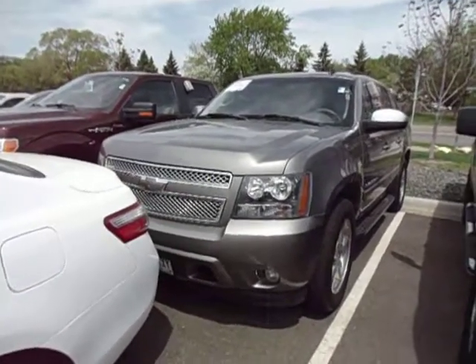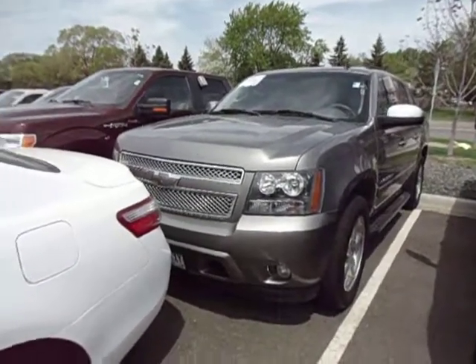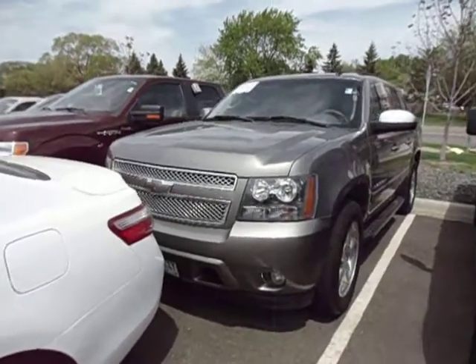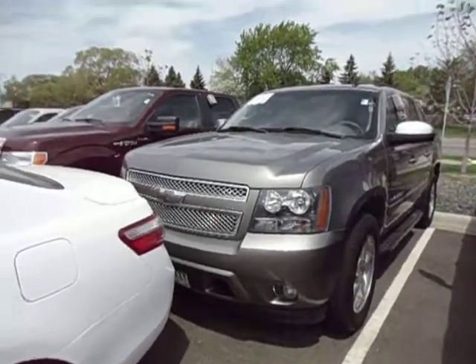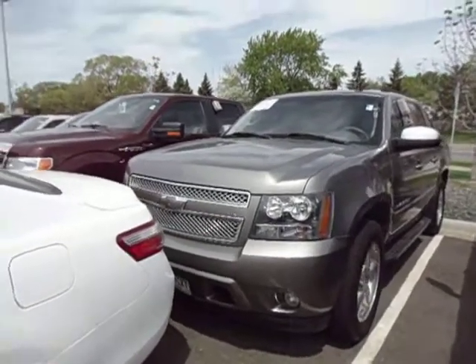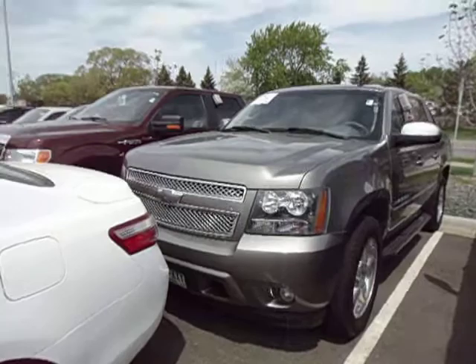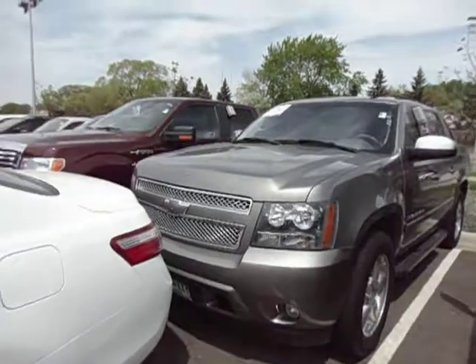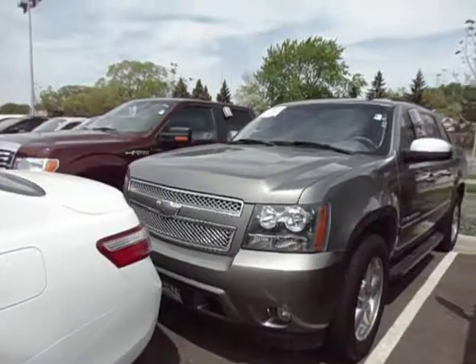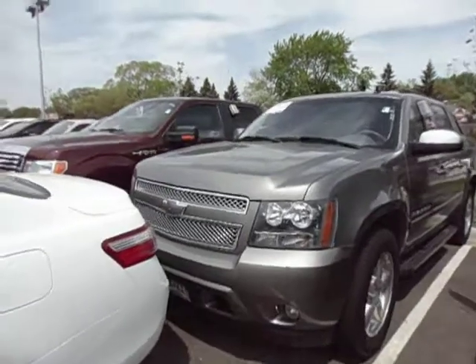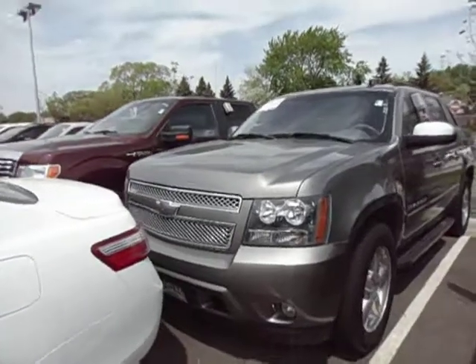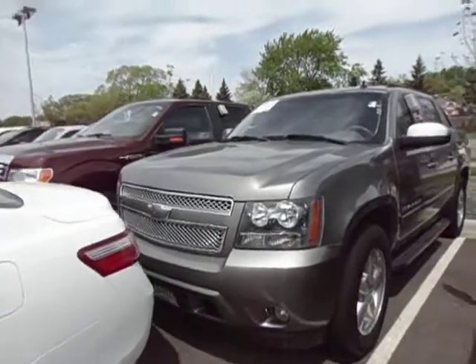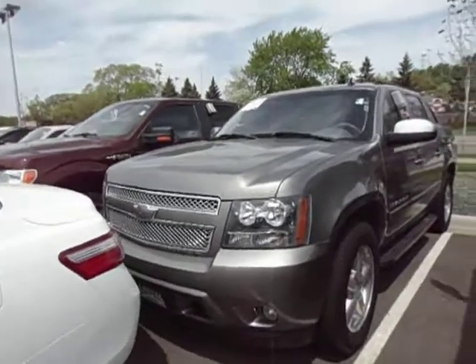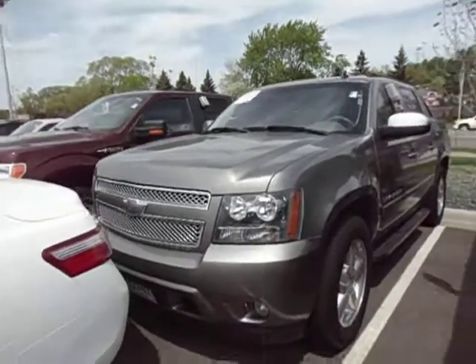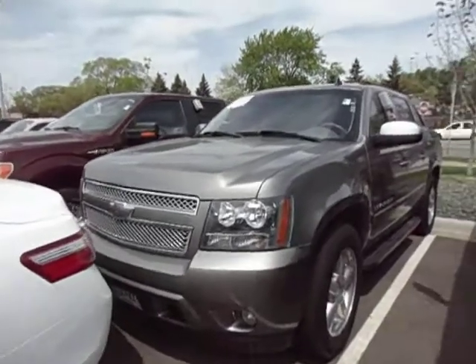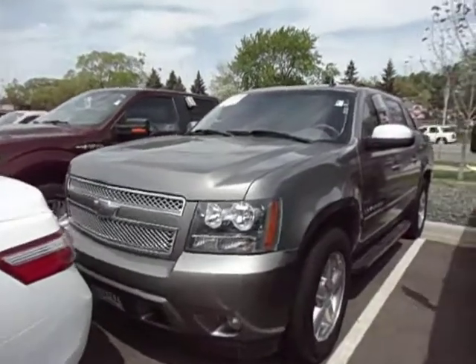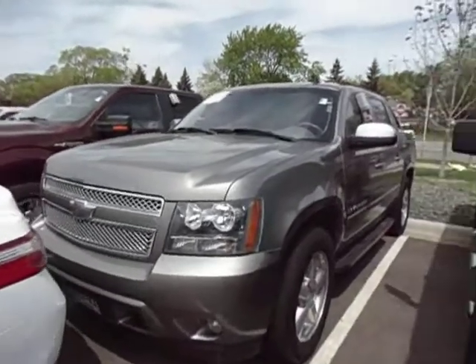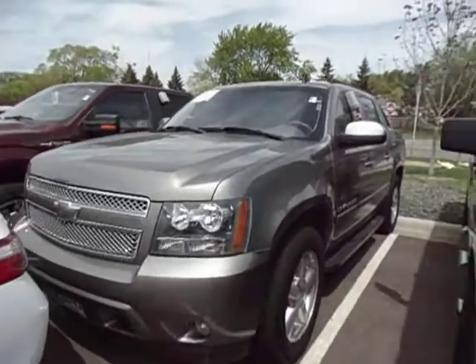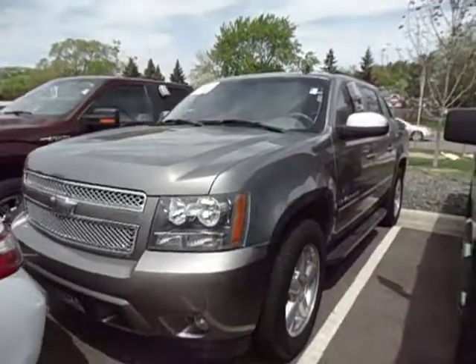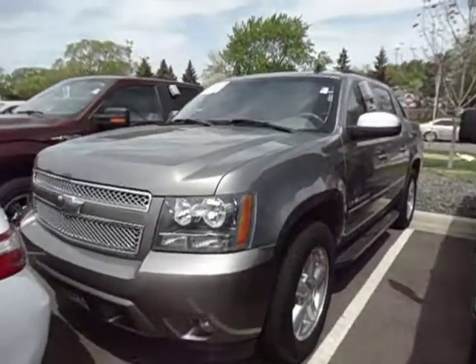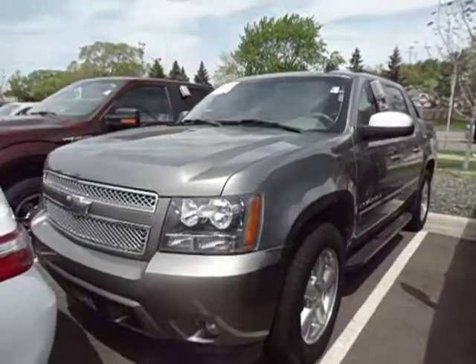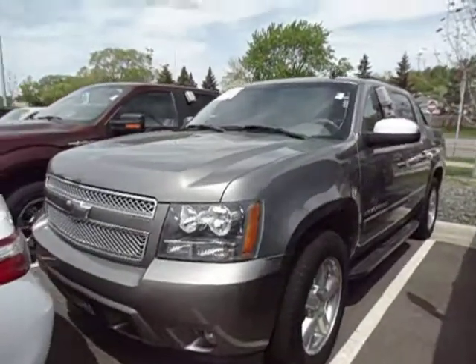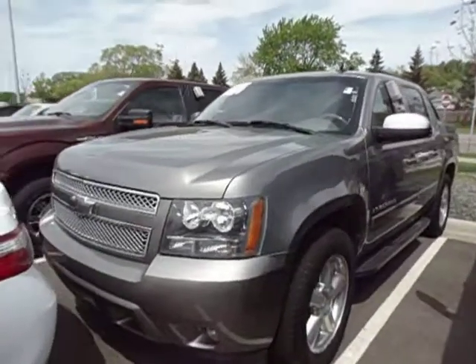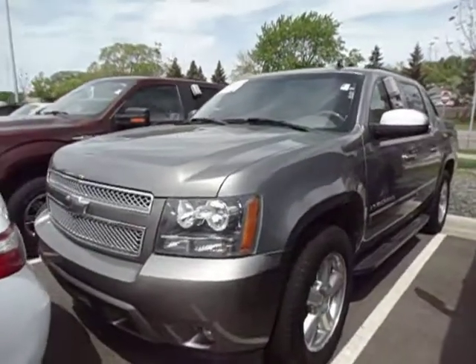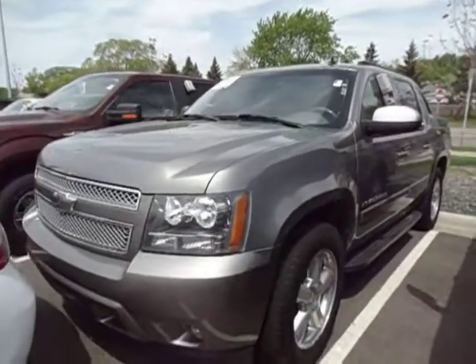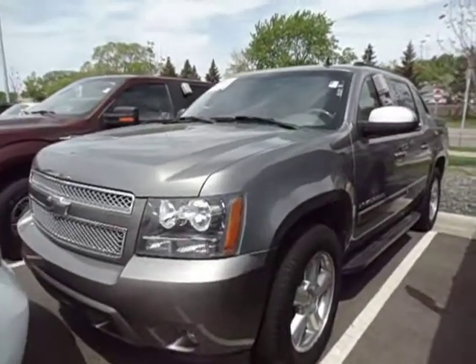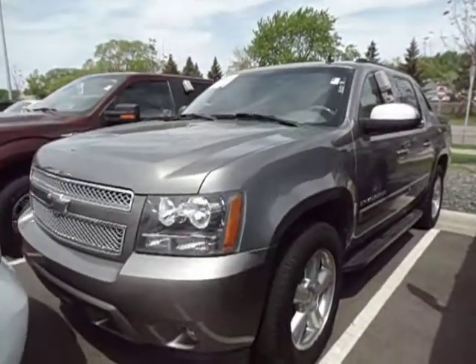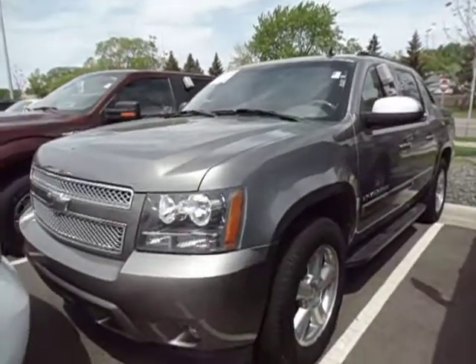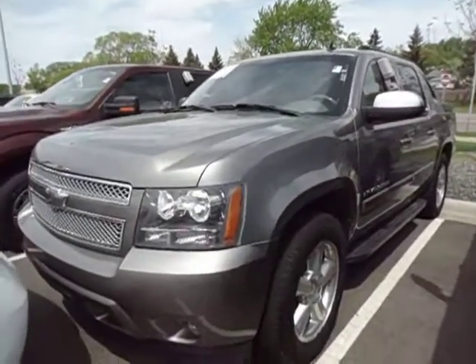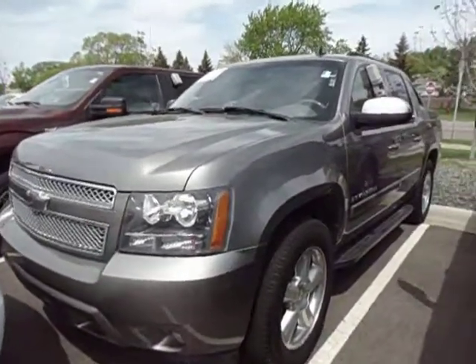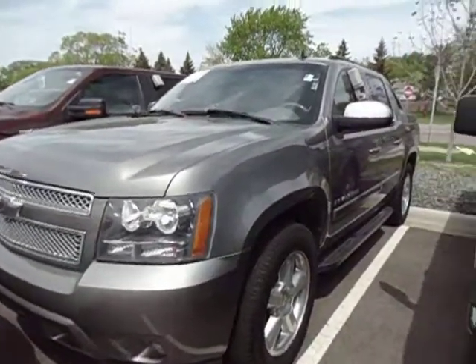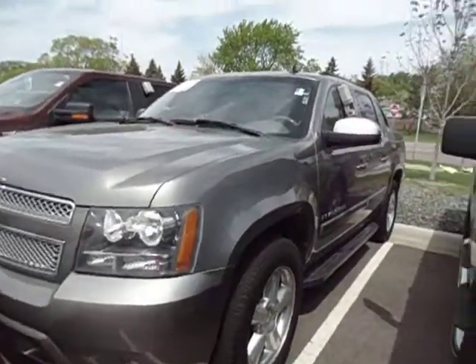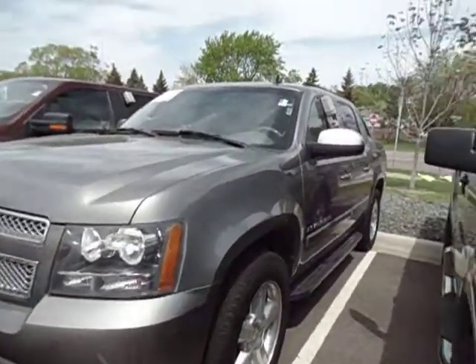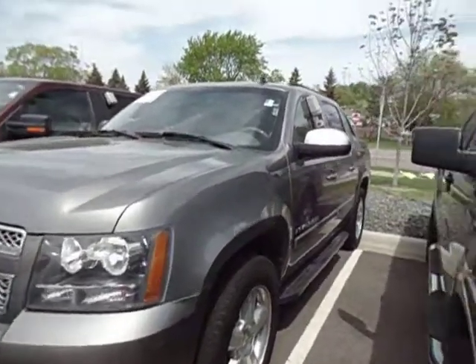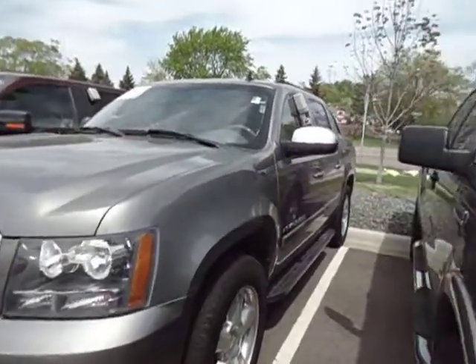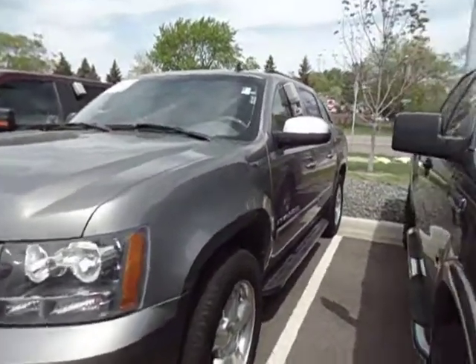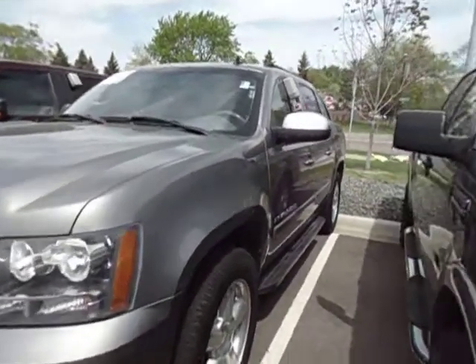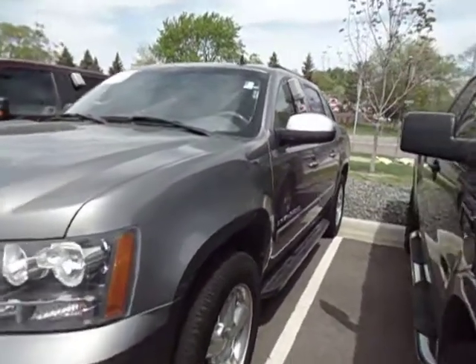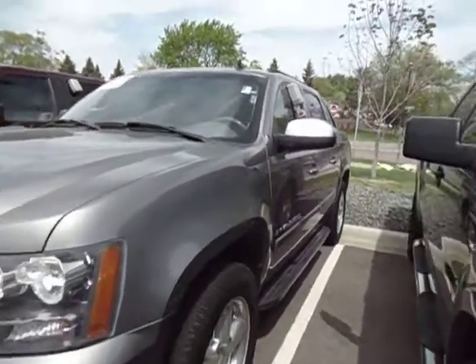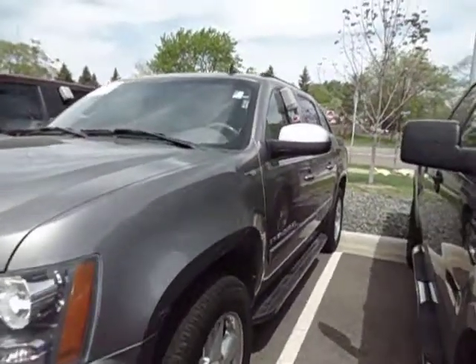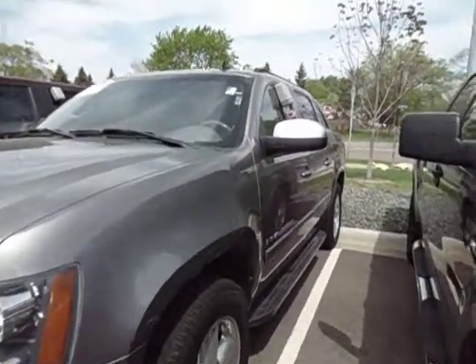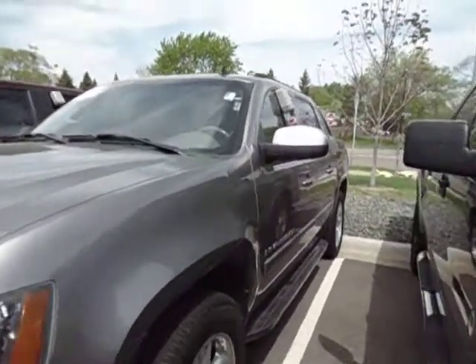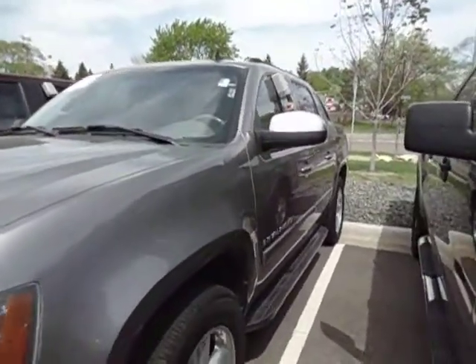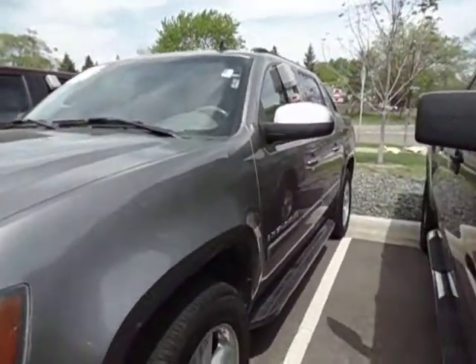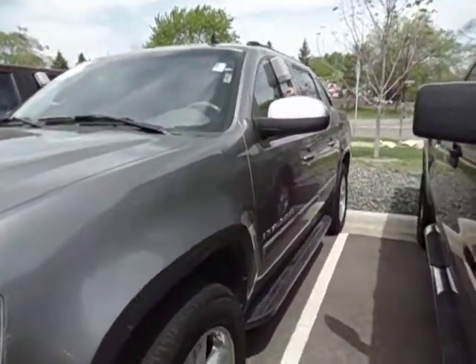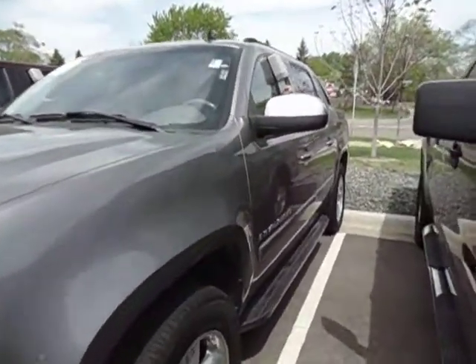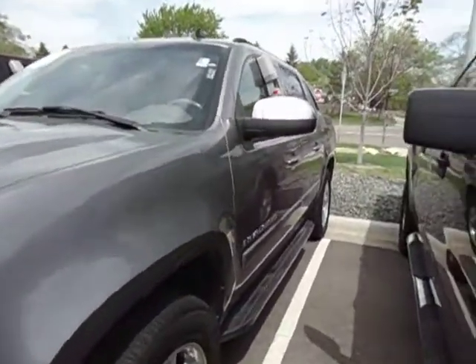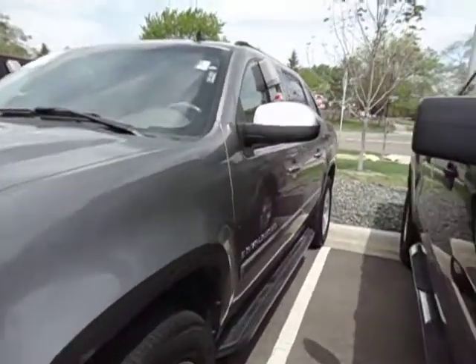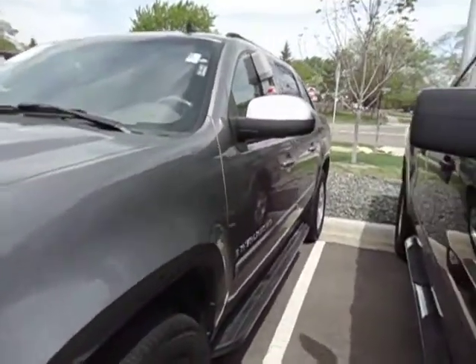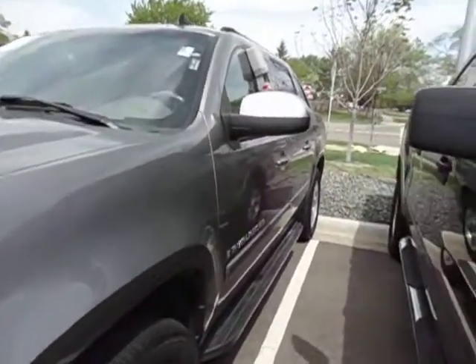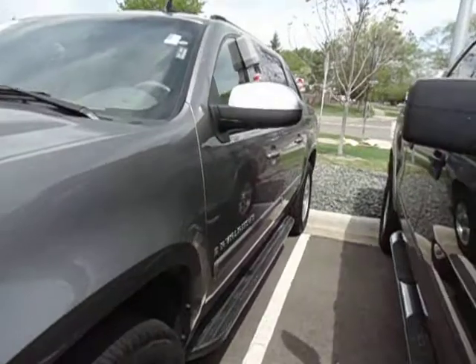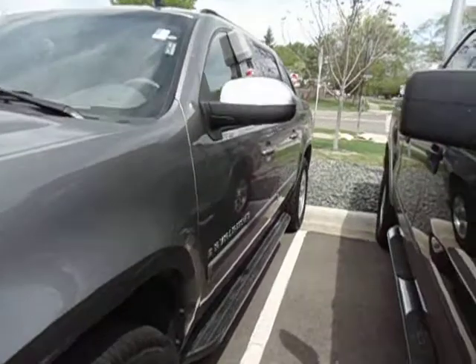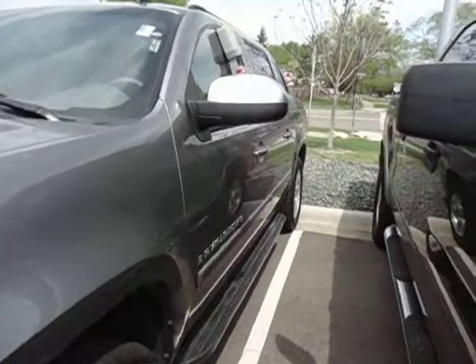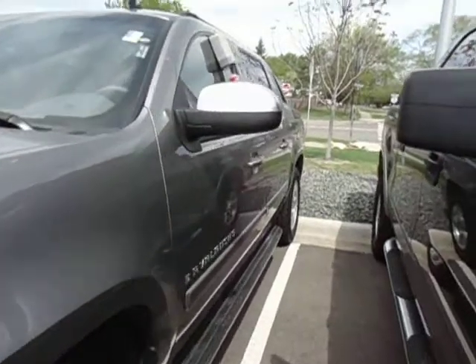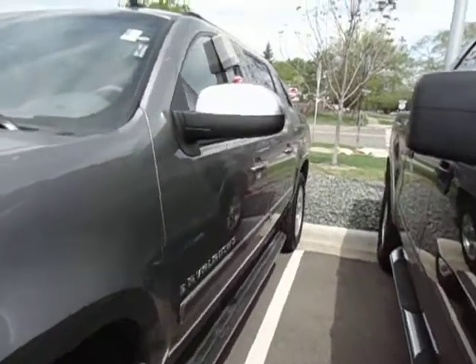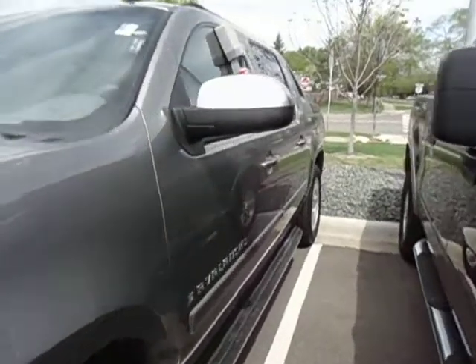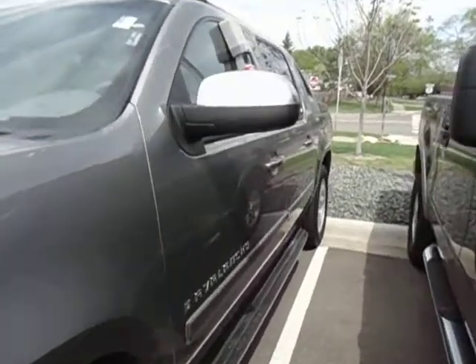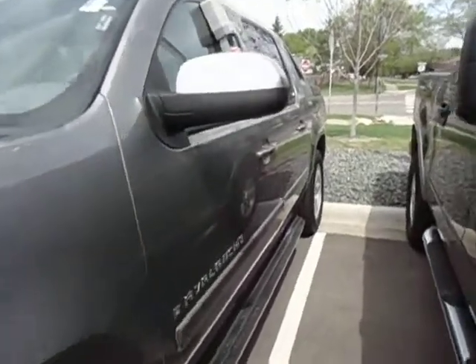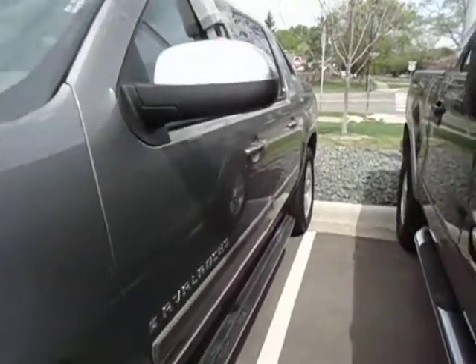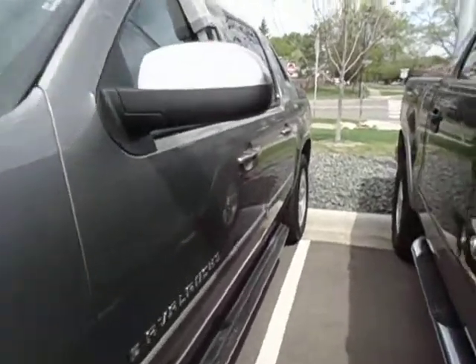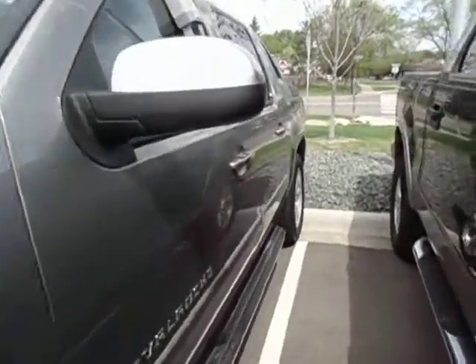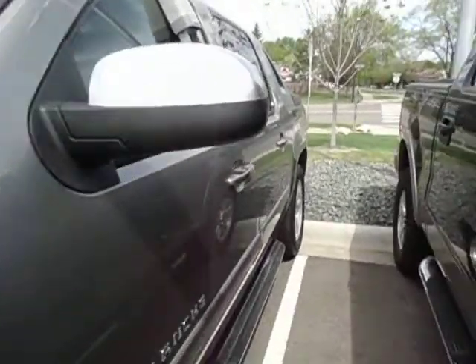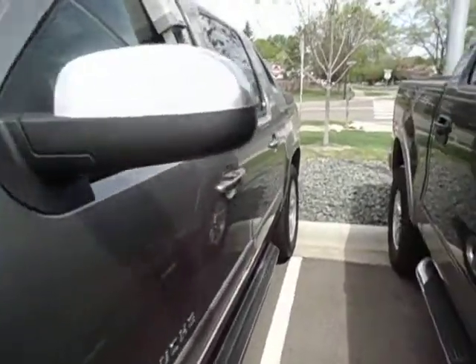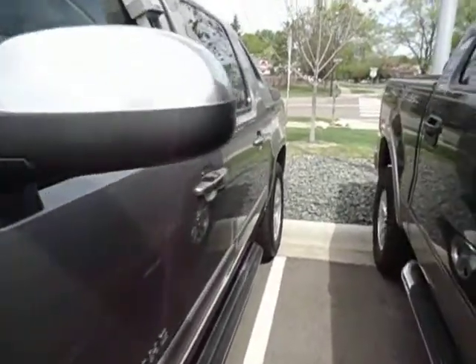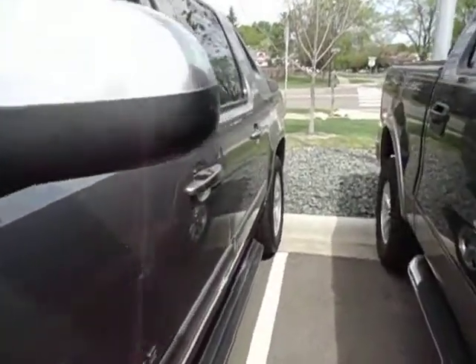It's an LTZ two-wheel drive with leather interior, heated seats, navigation, and power moonroof. It's a very well-equipped truck.